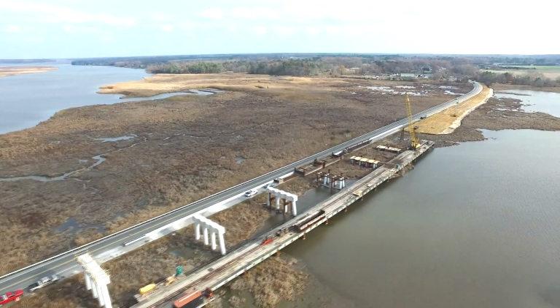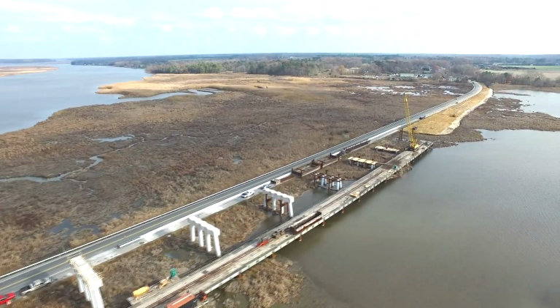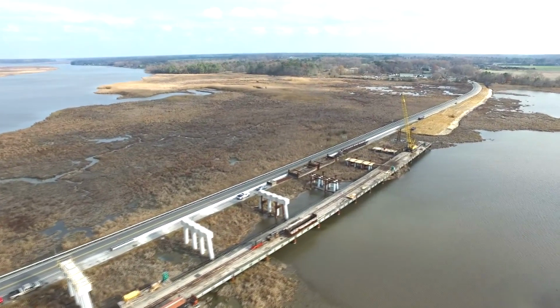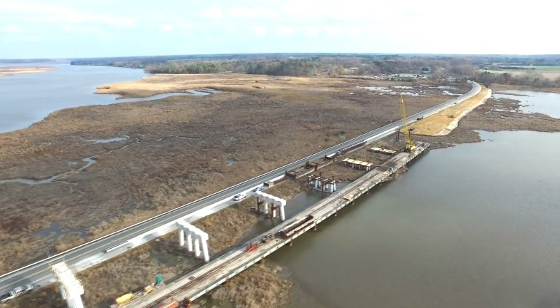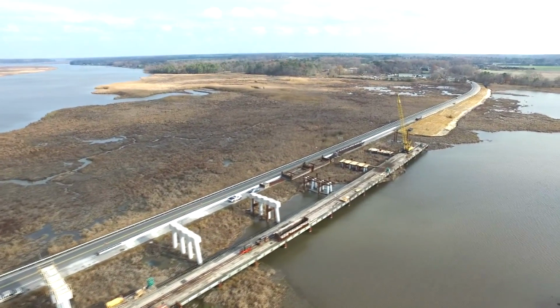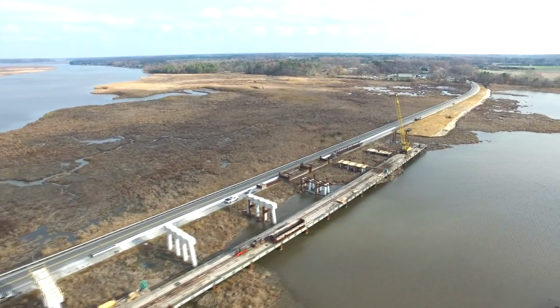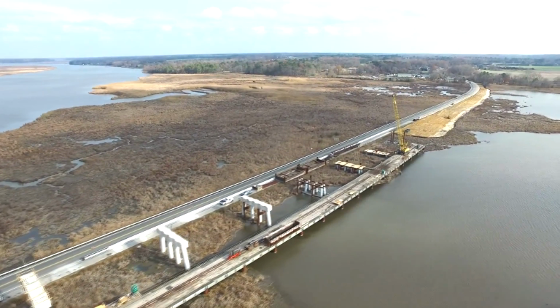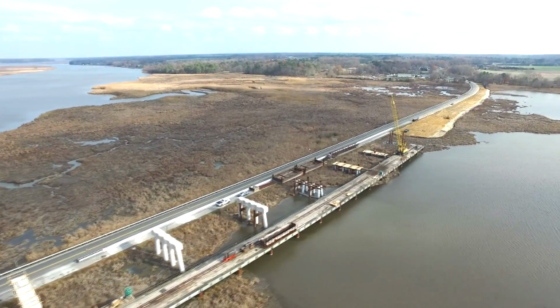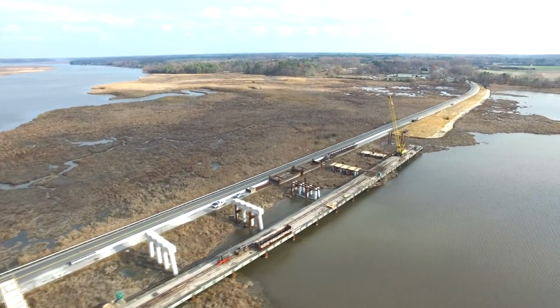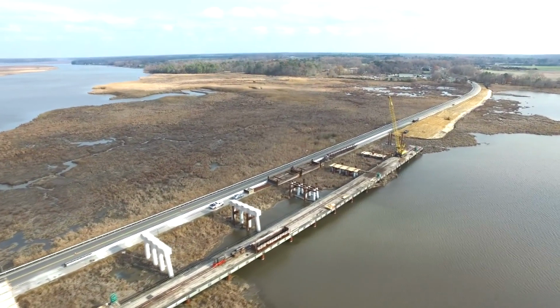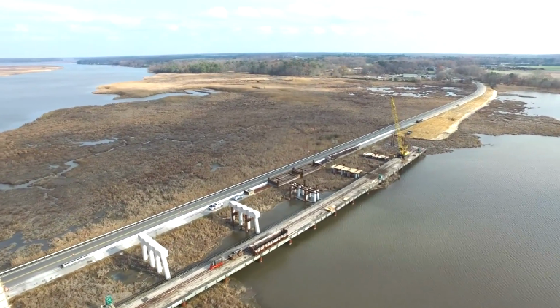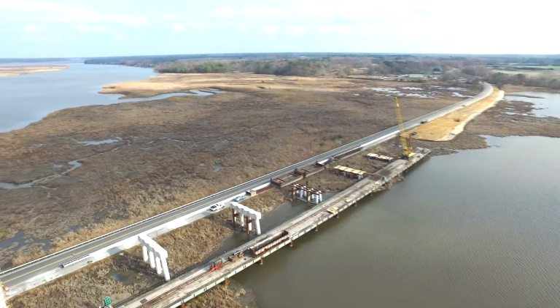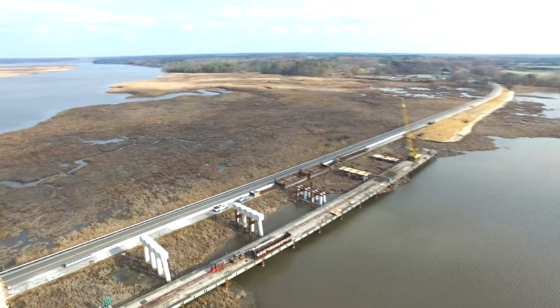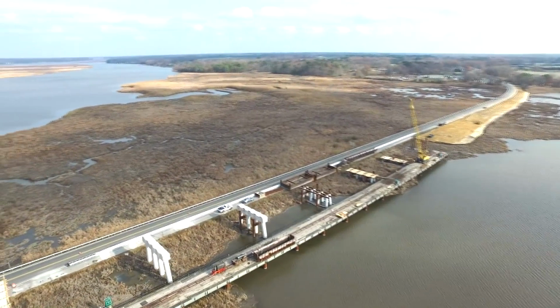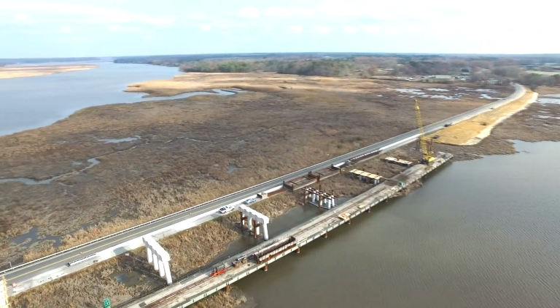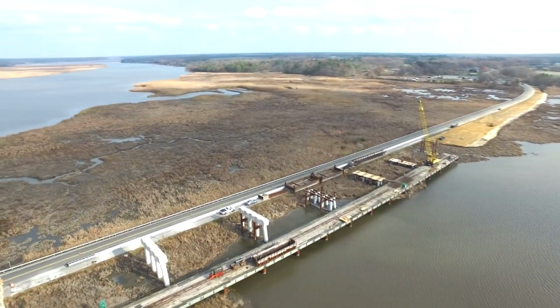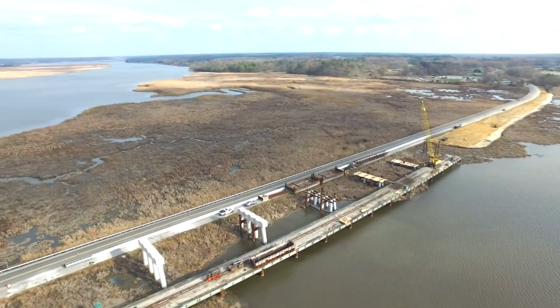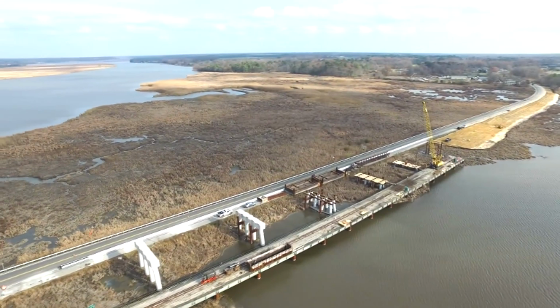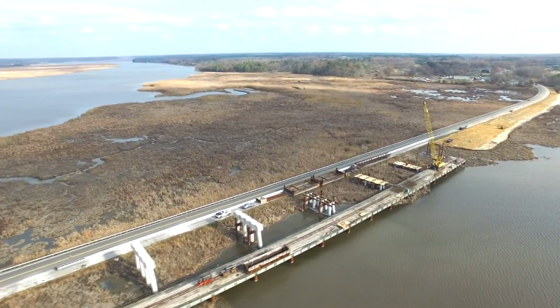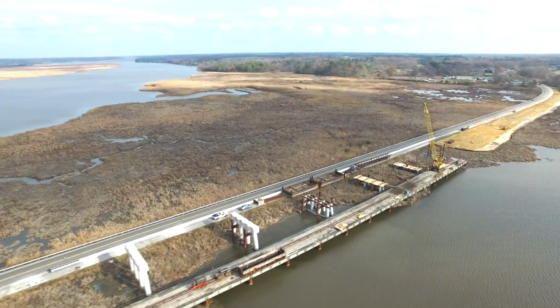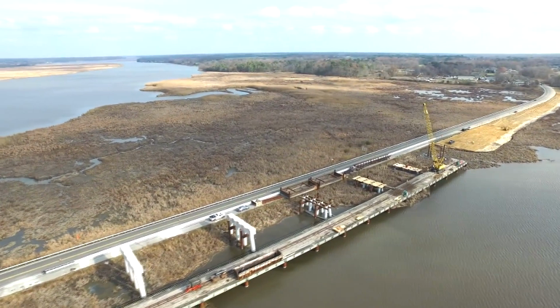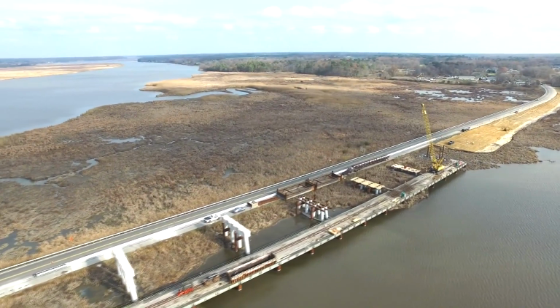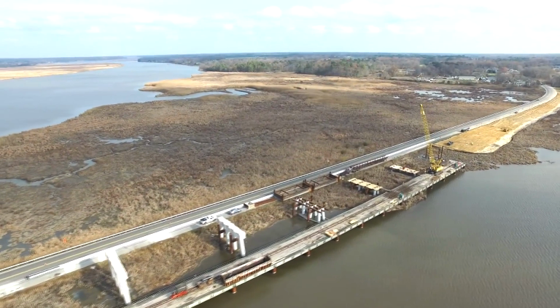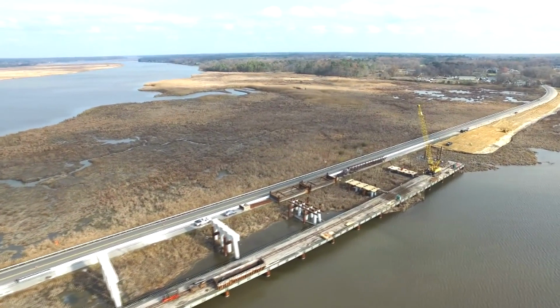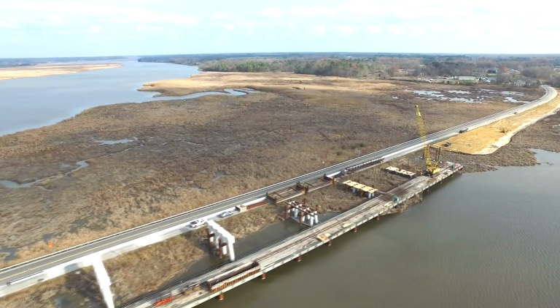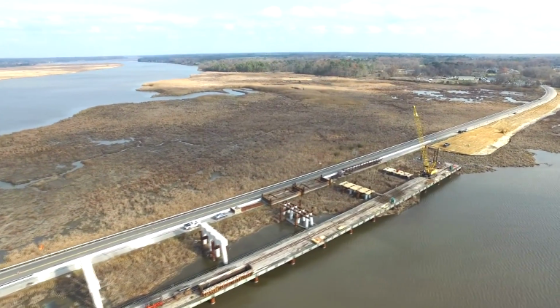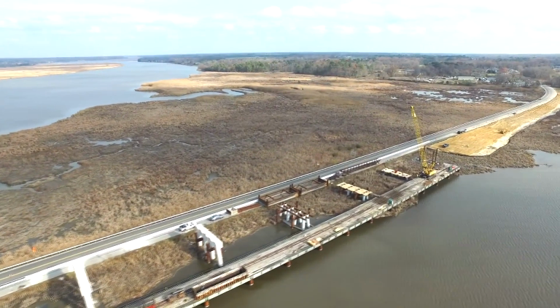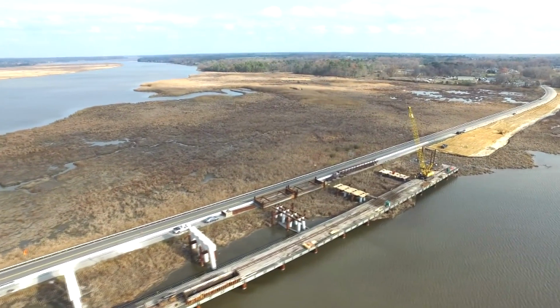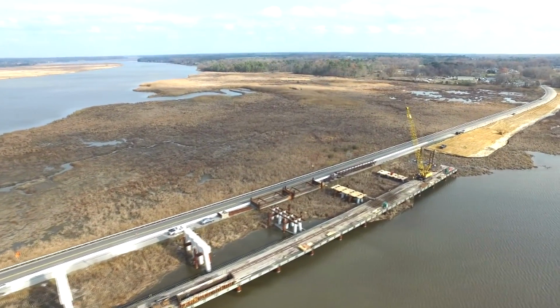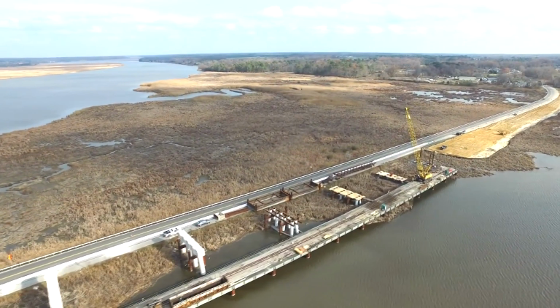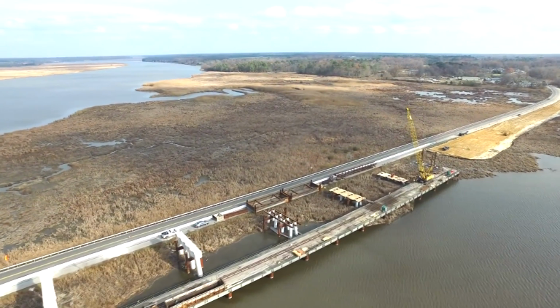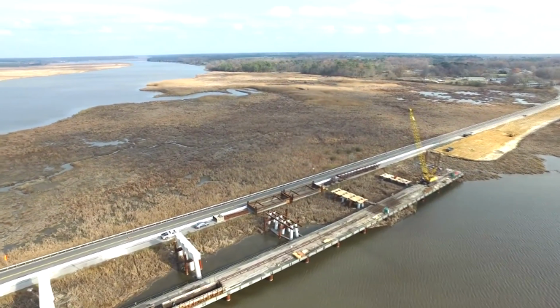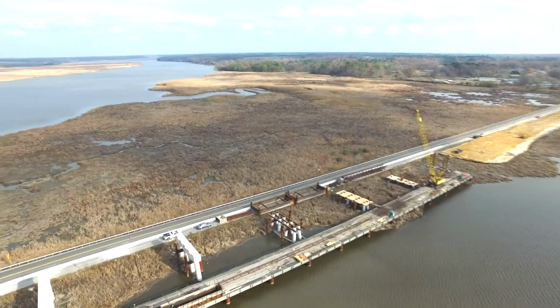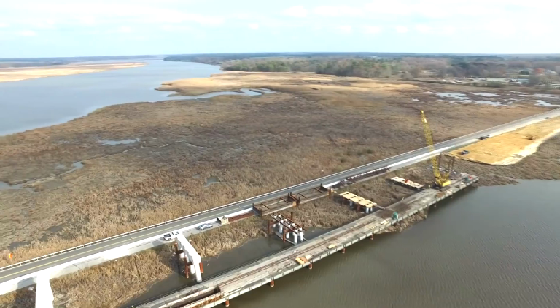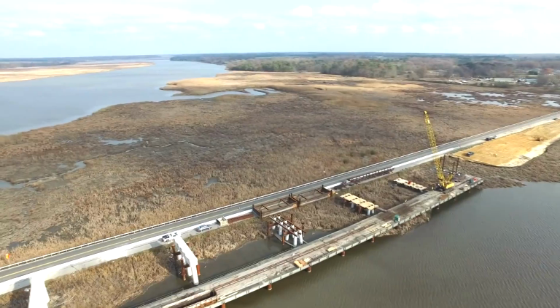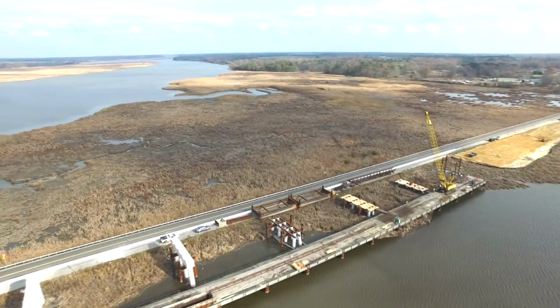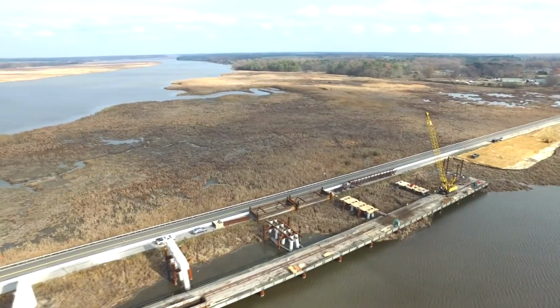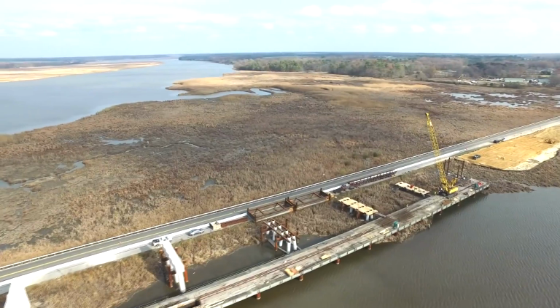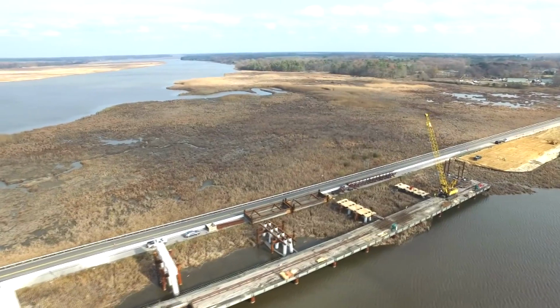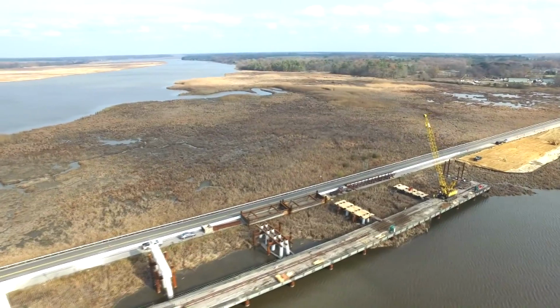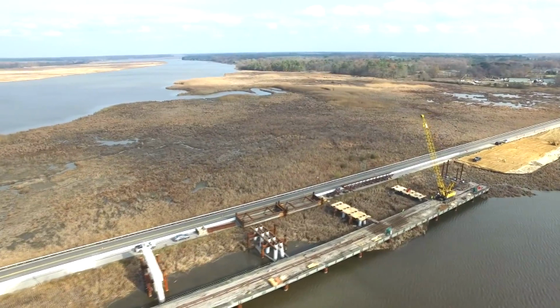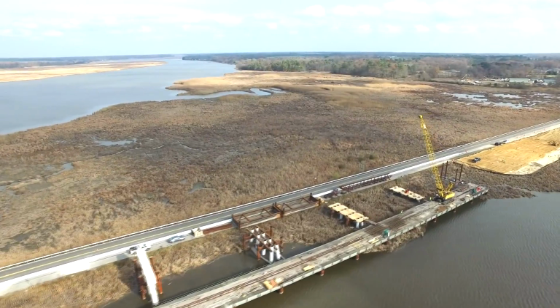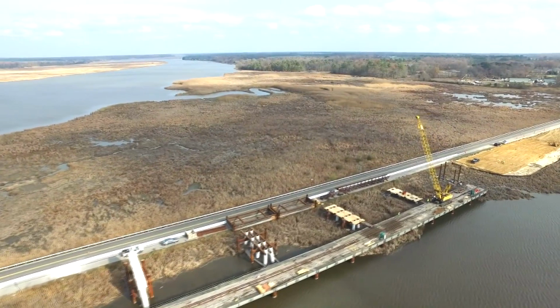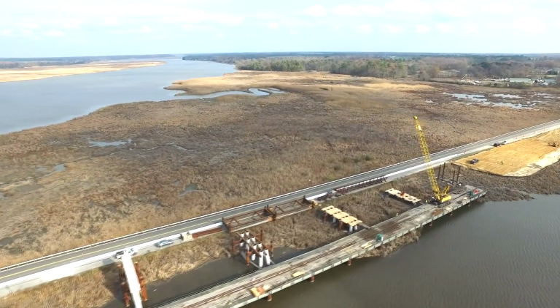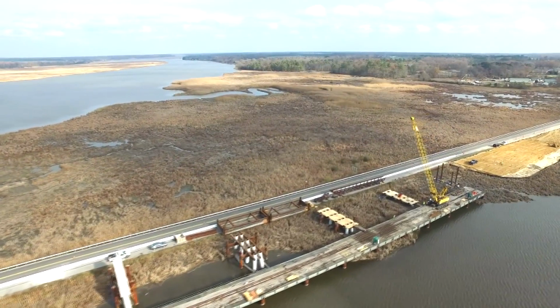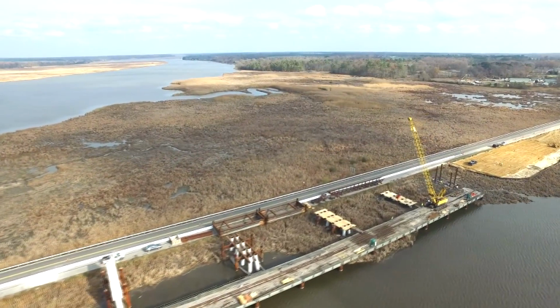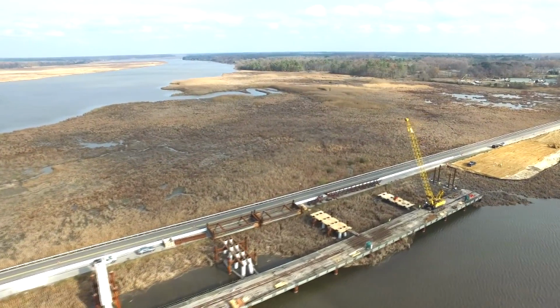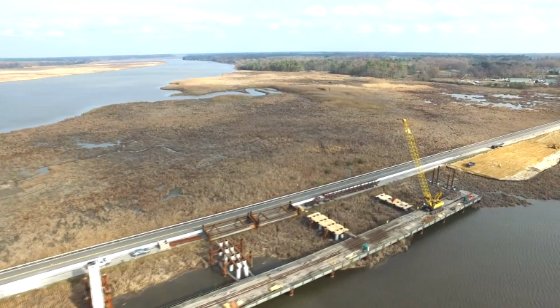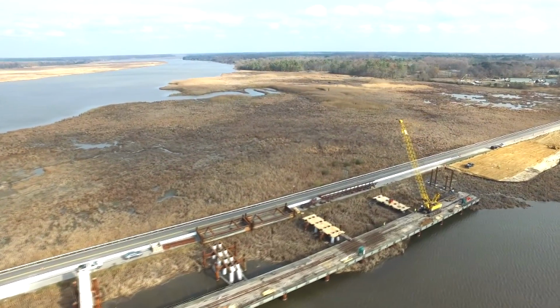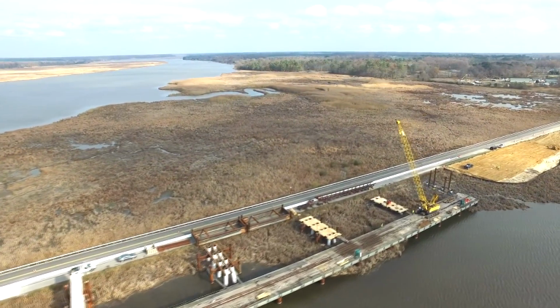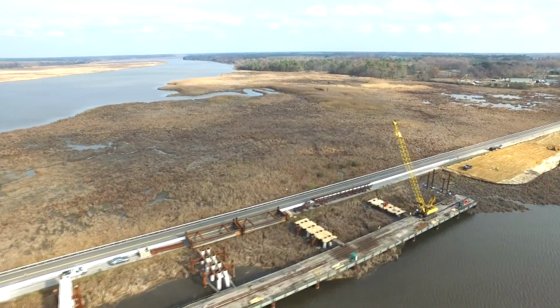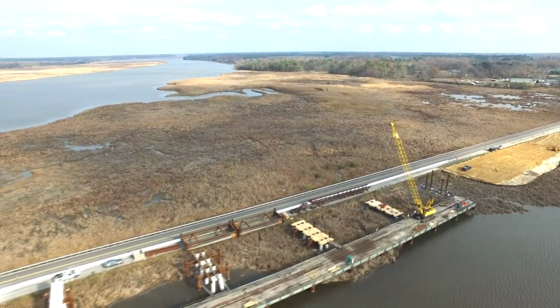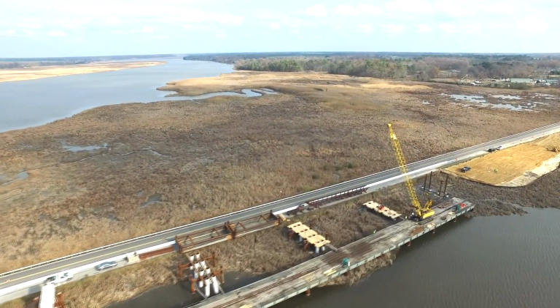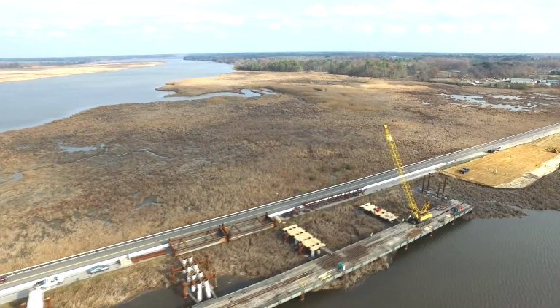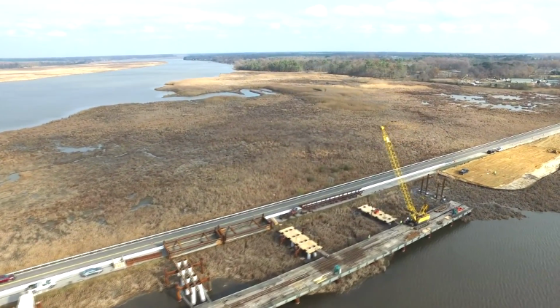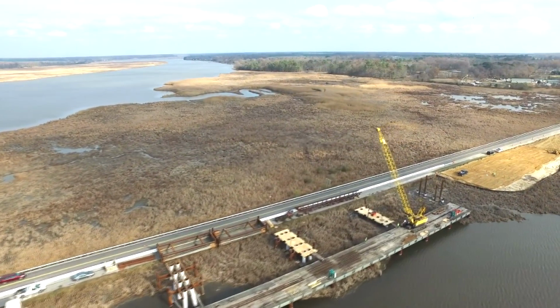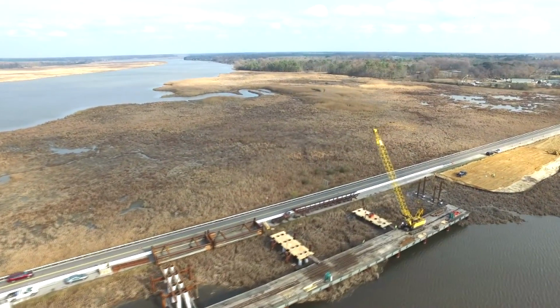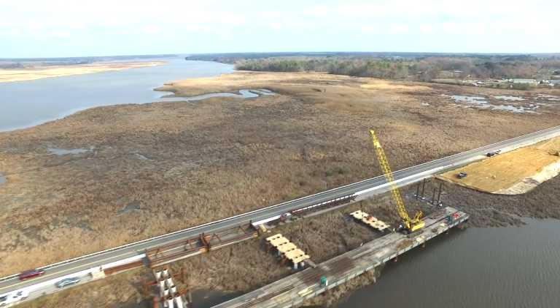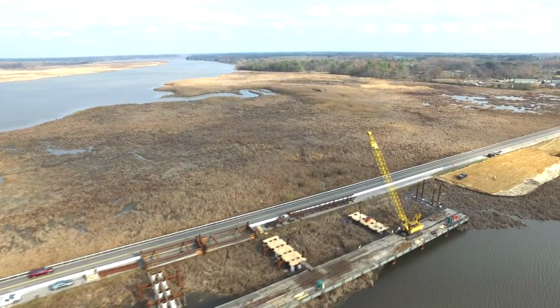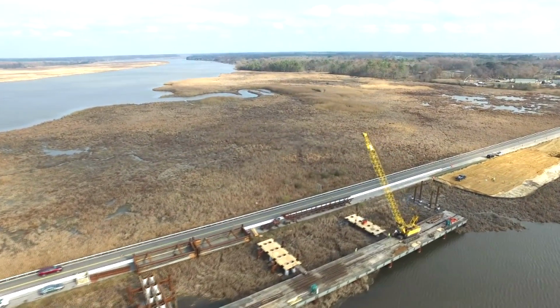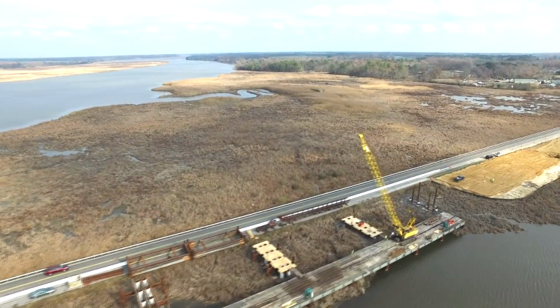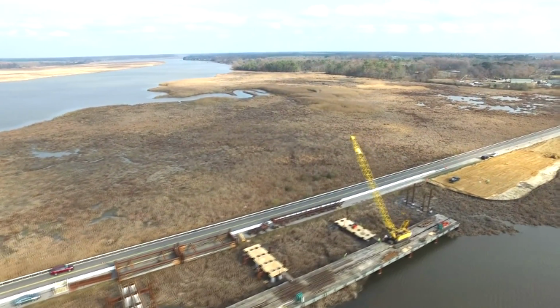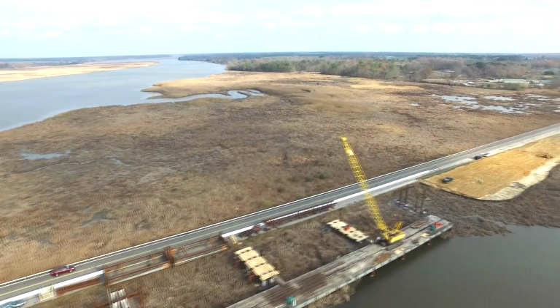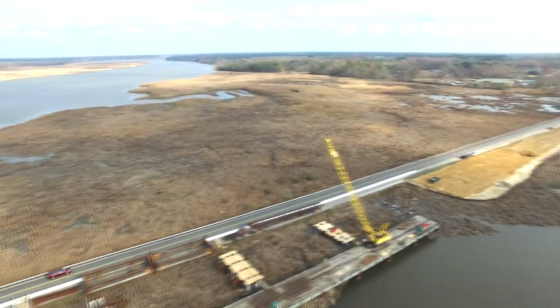Piers 9, 10, 11, and 12 are in various stages of preparing for their concrete pier caps.